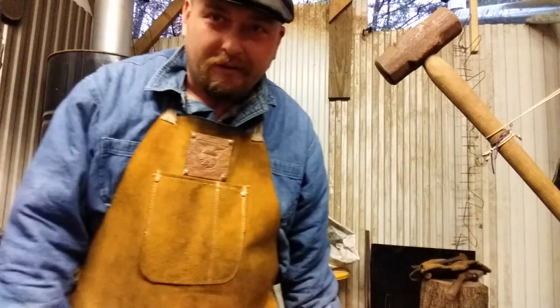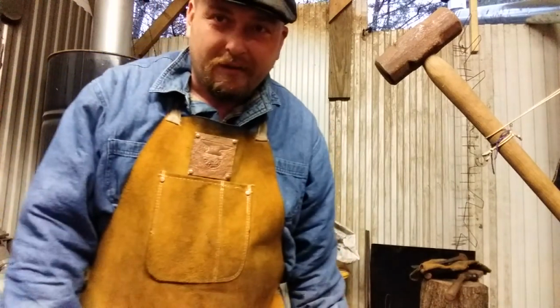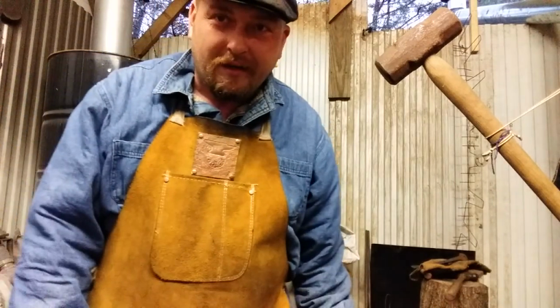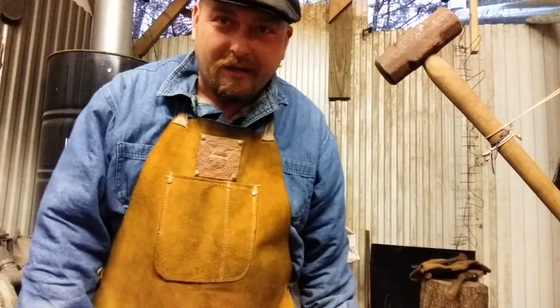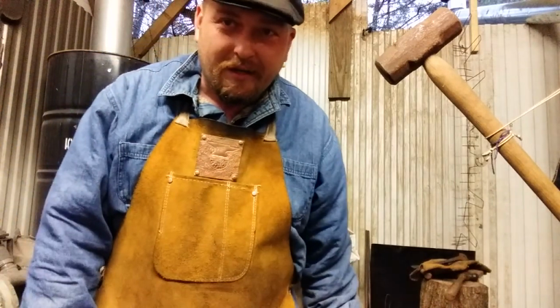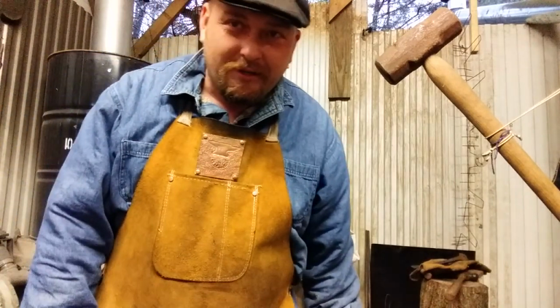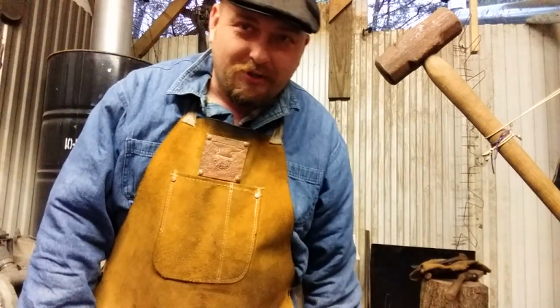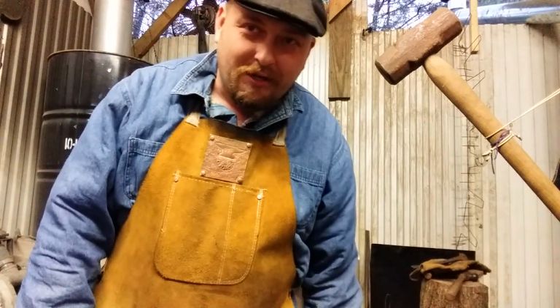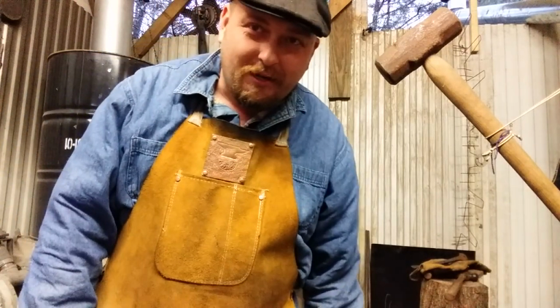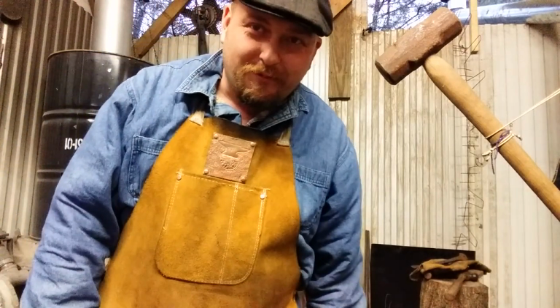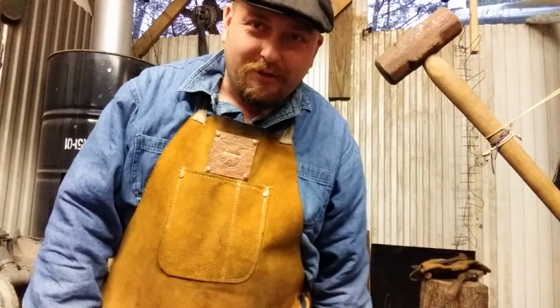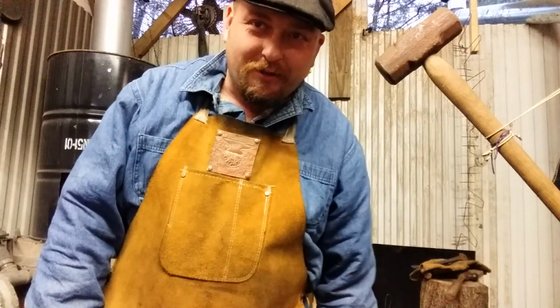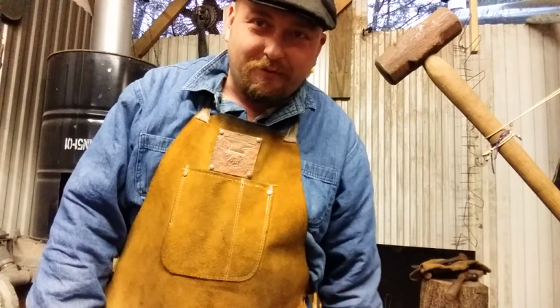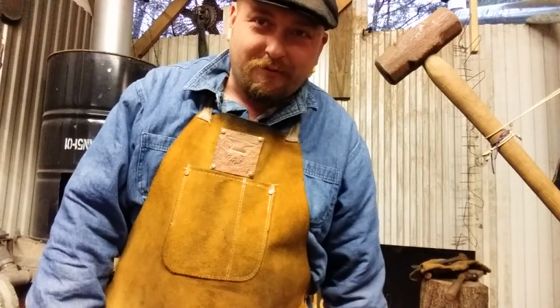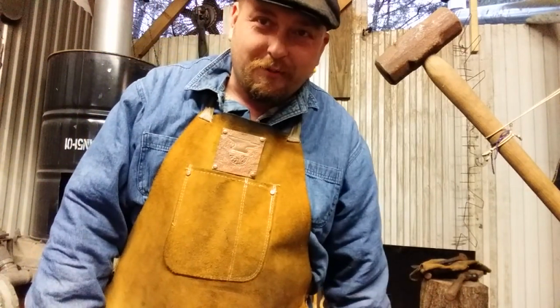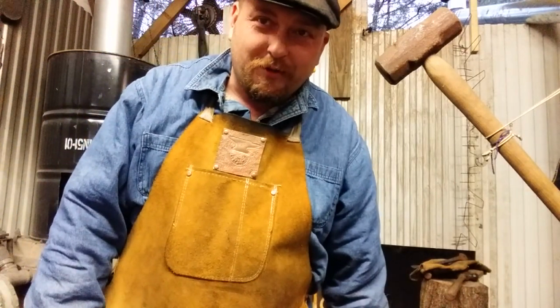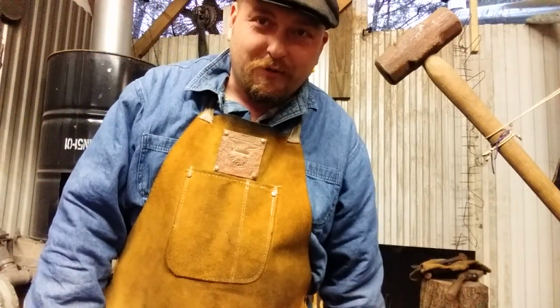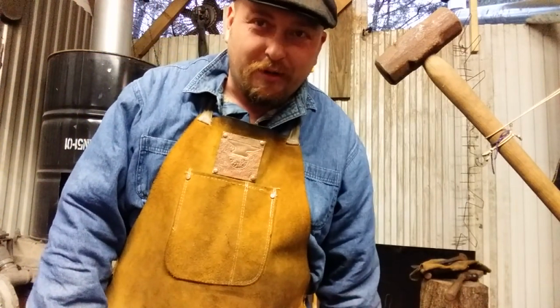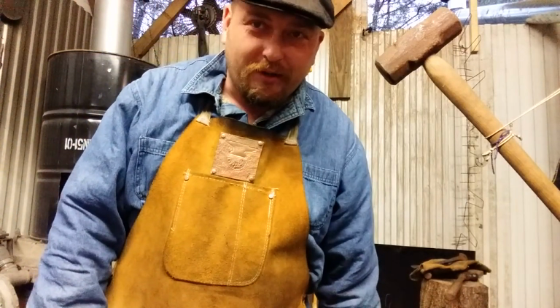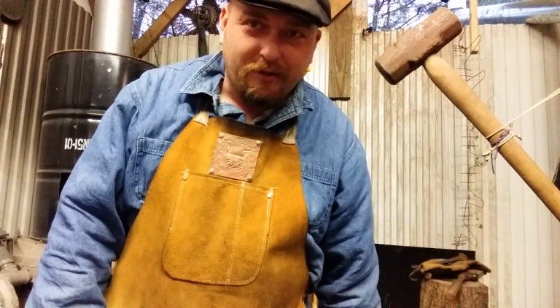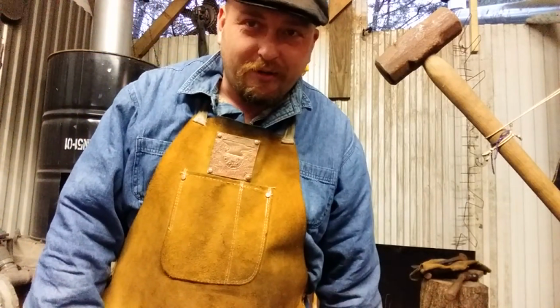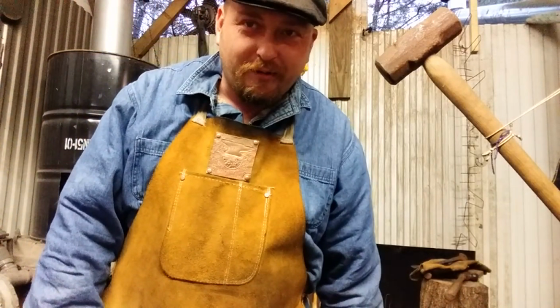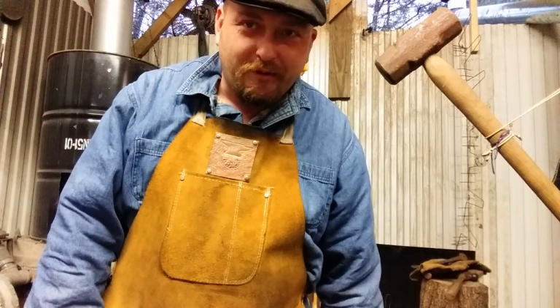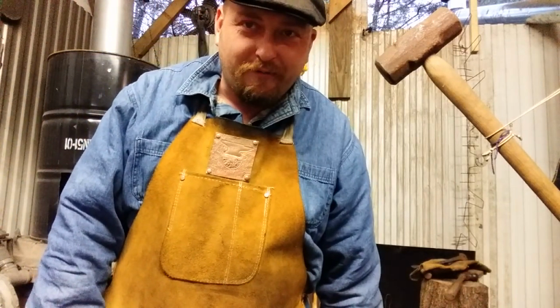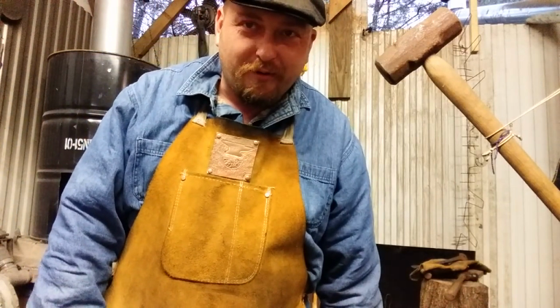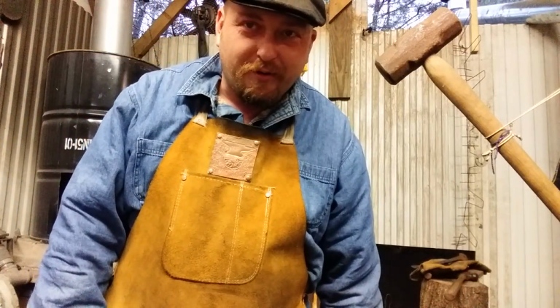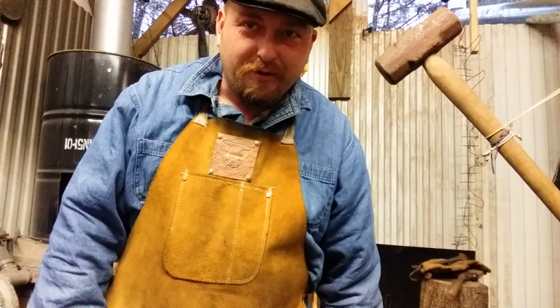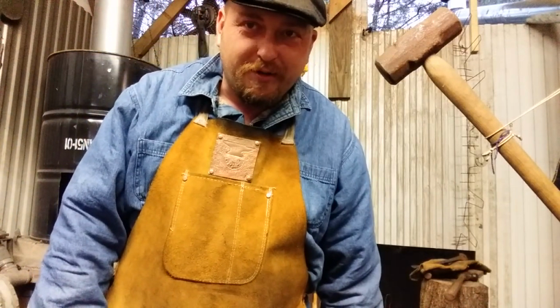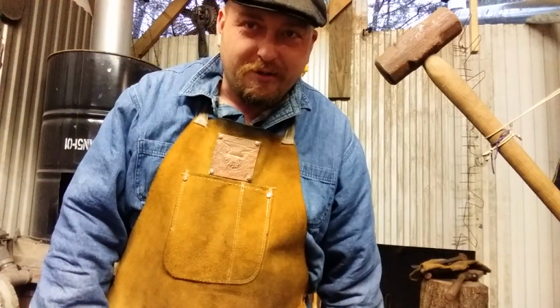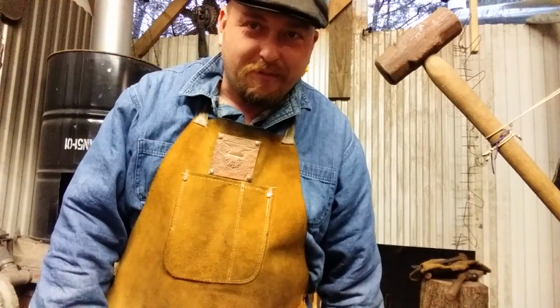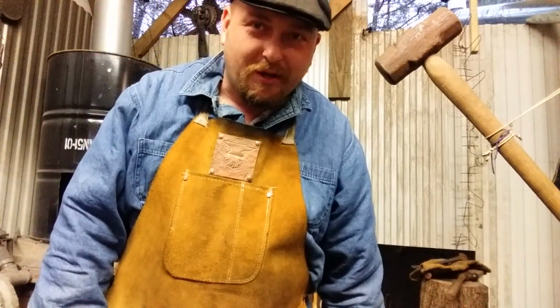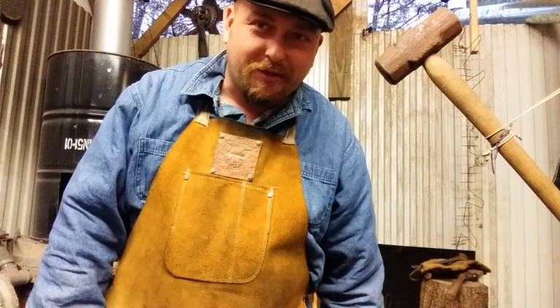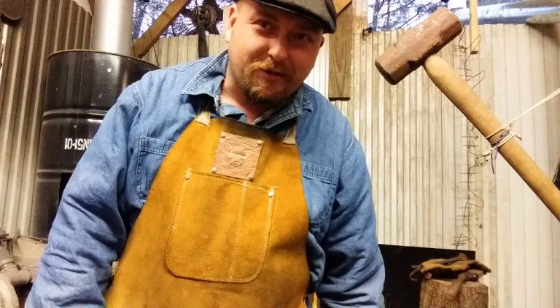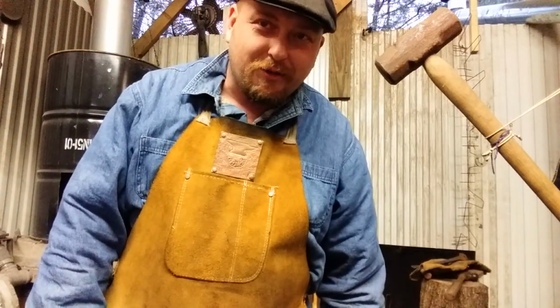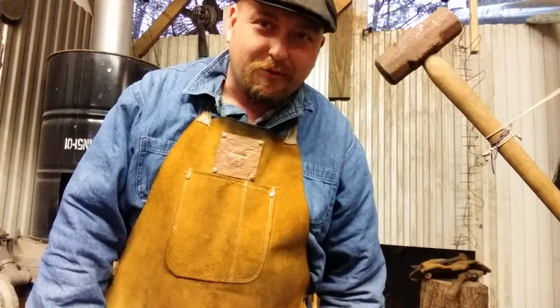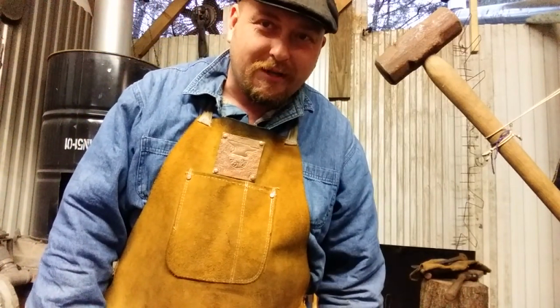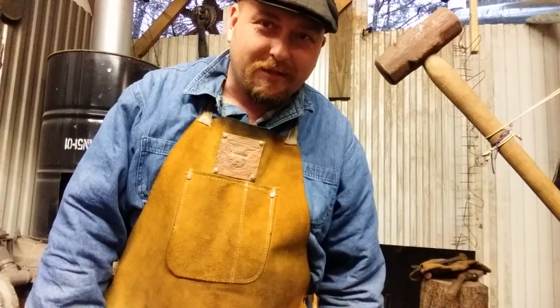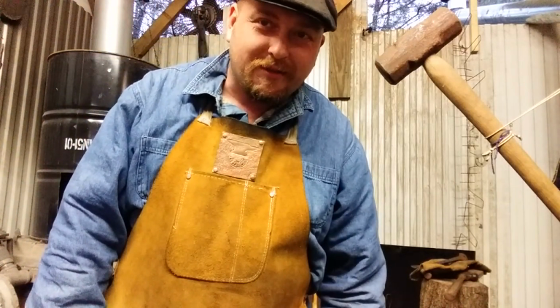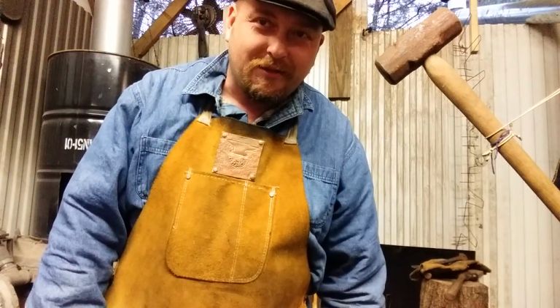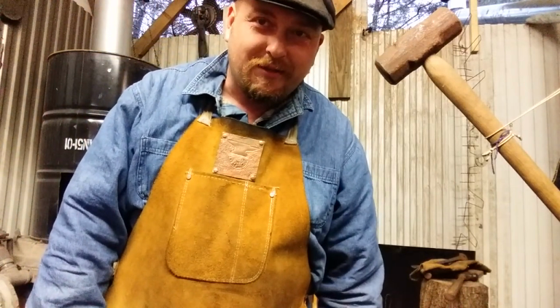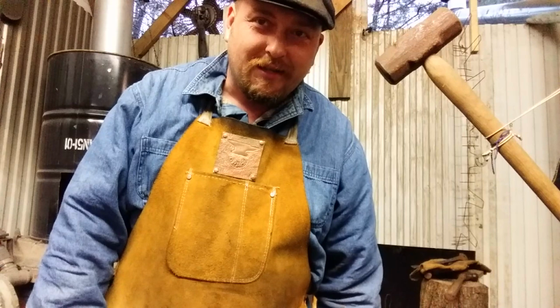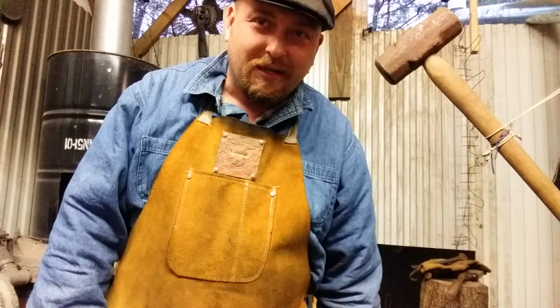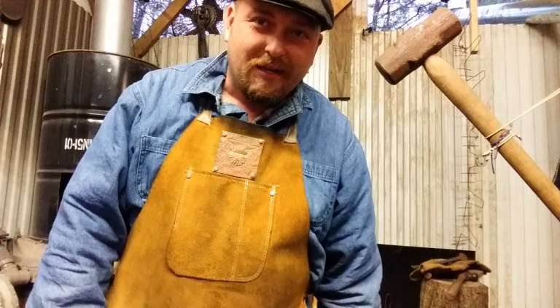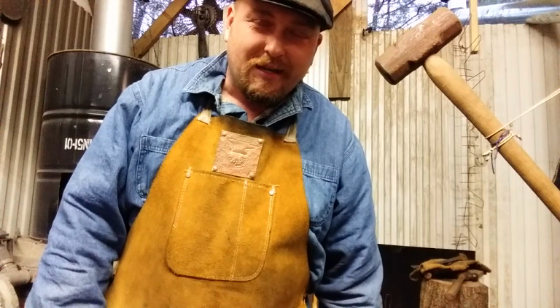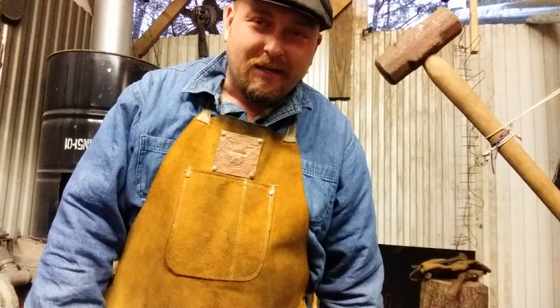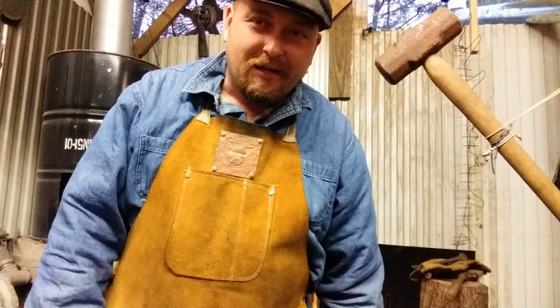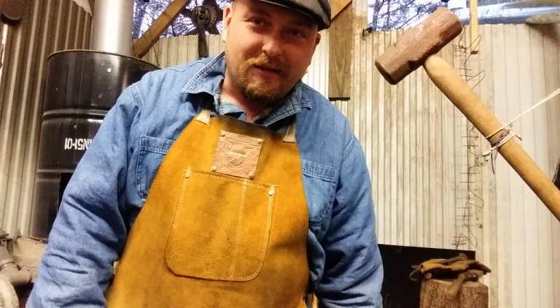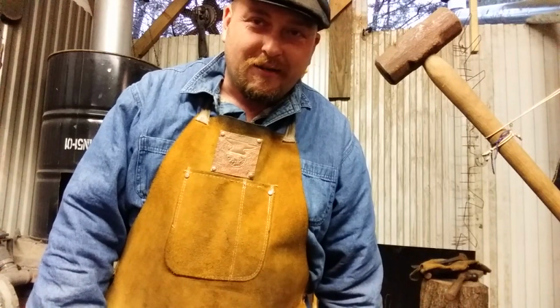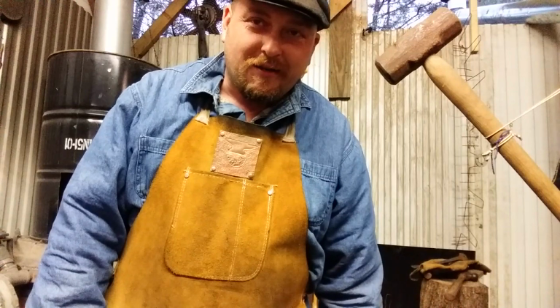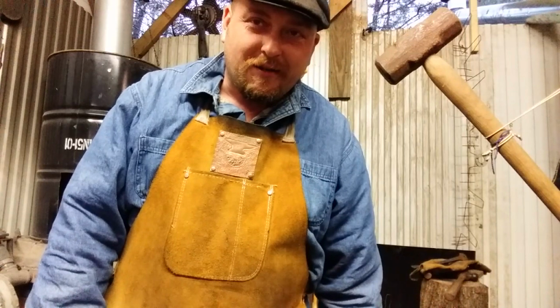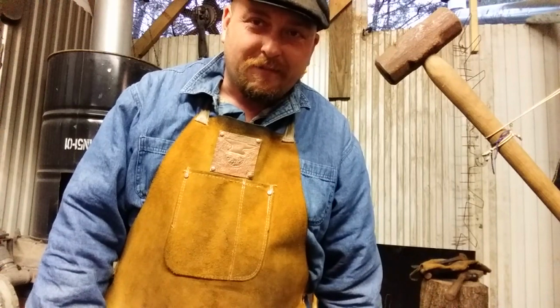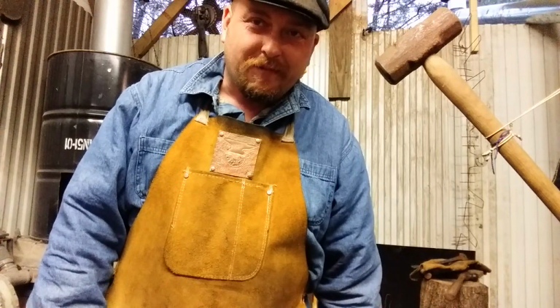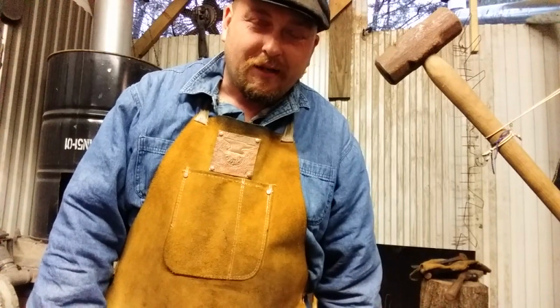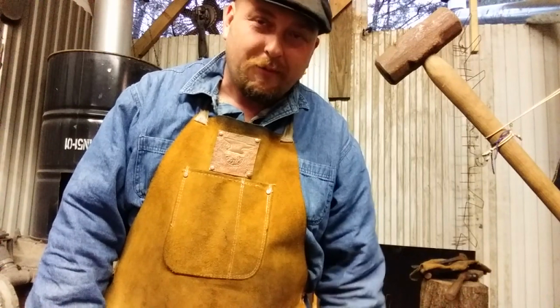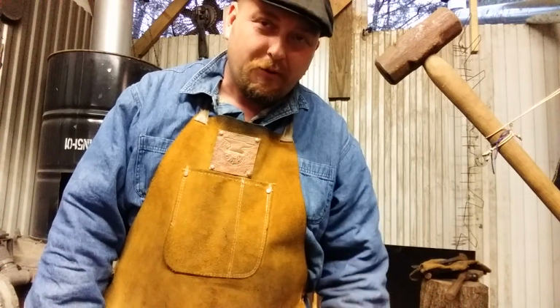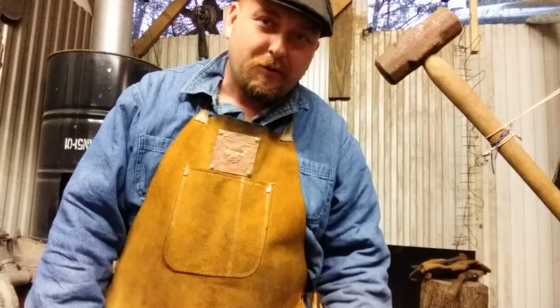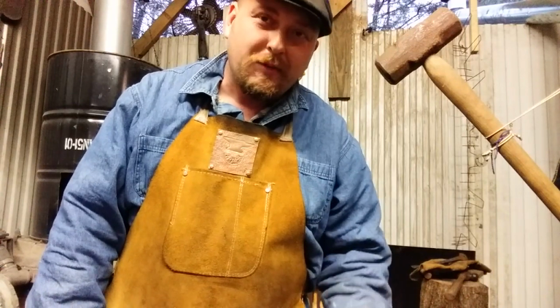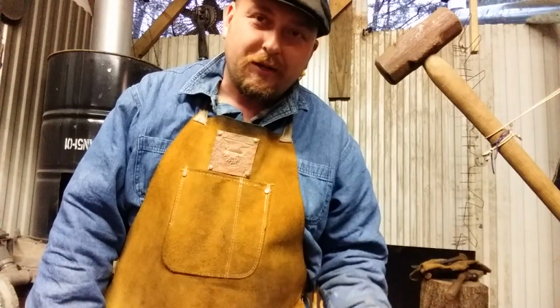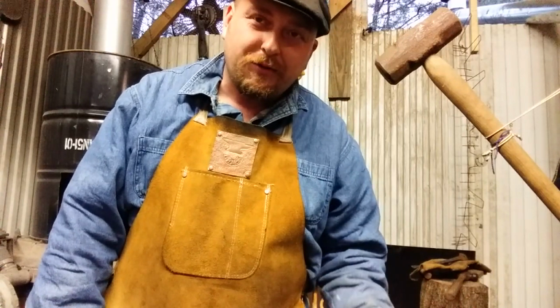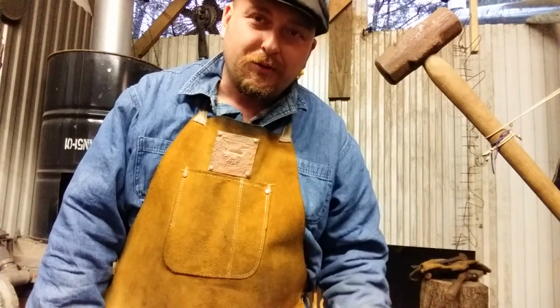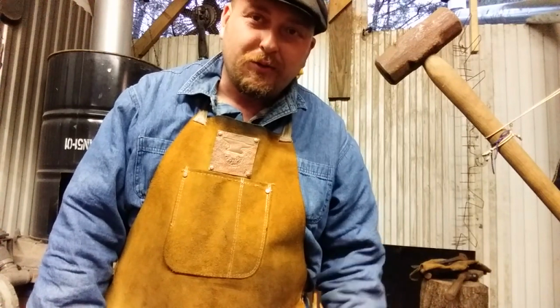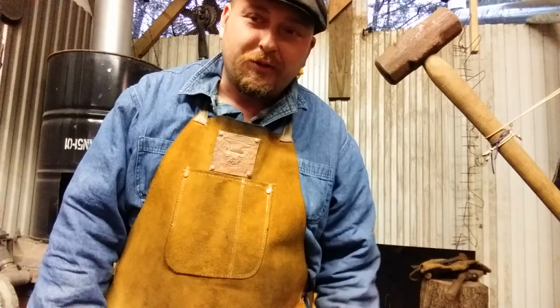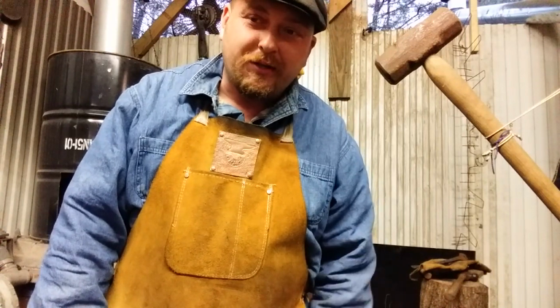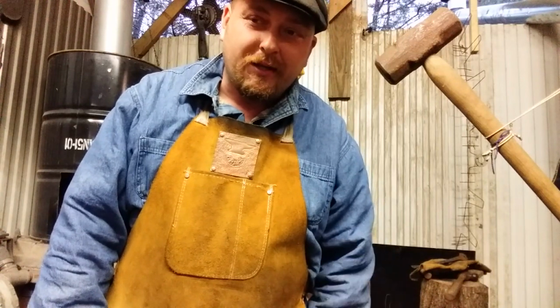Hi, it's James here from the Sprinkled Donut Forge in Moscow, Texas, and I'm going to make a tool today.